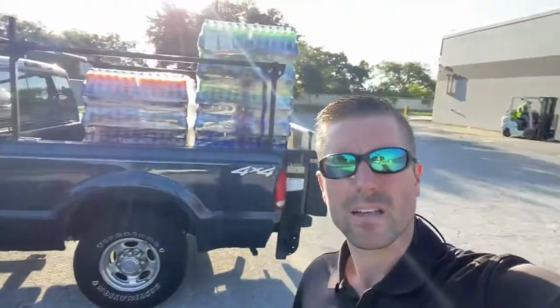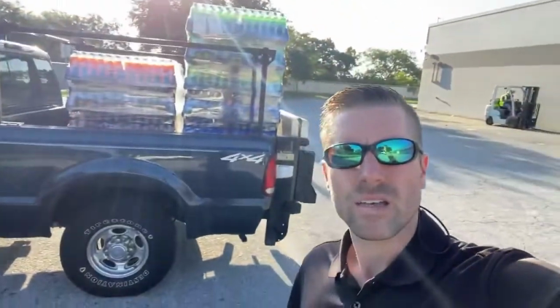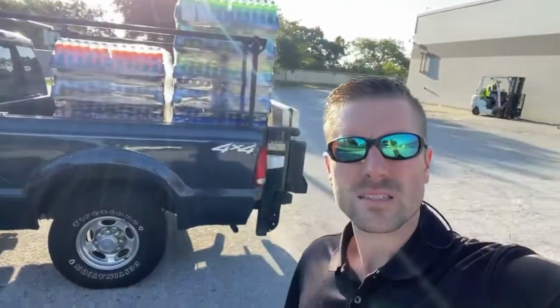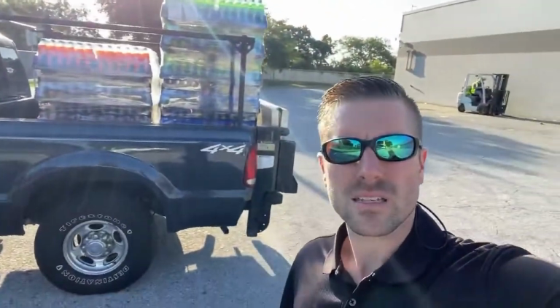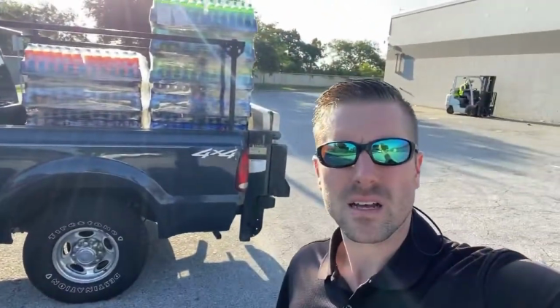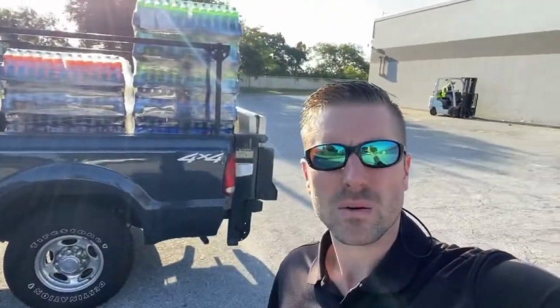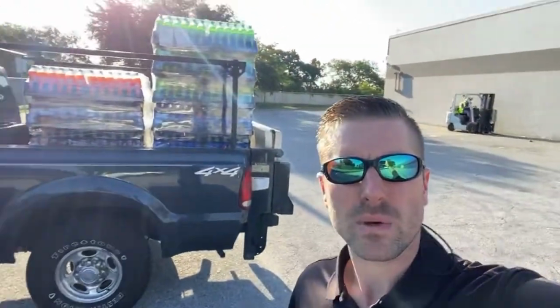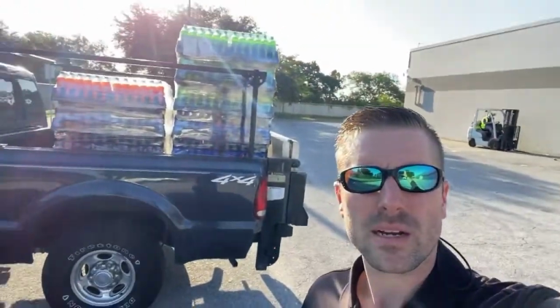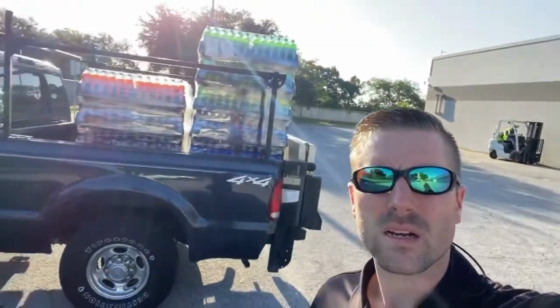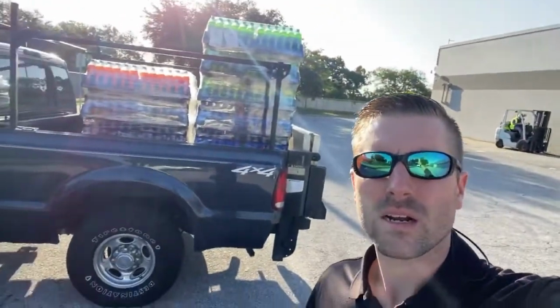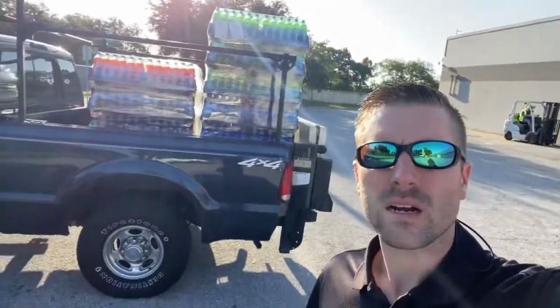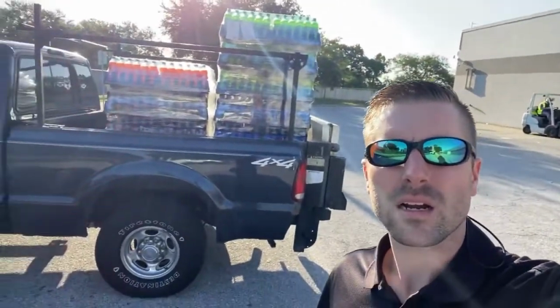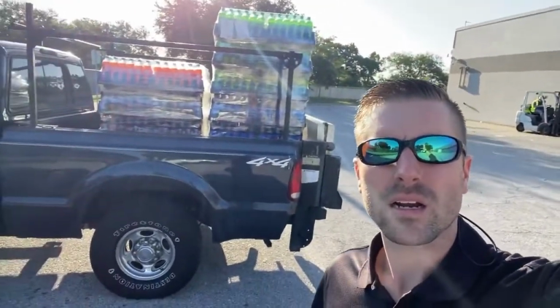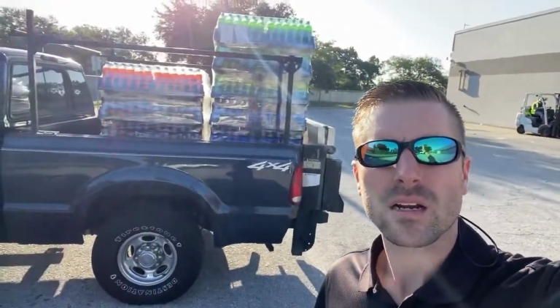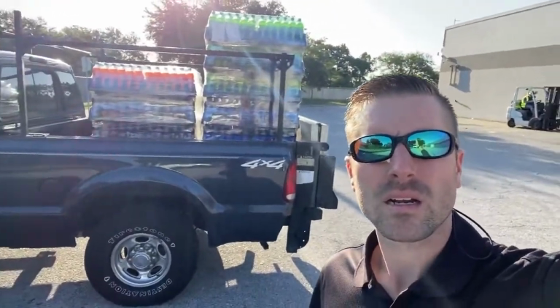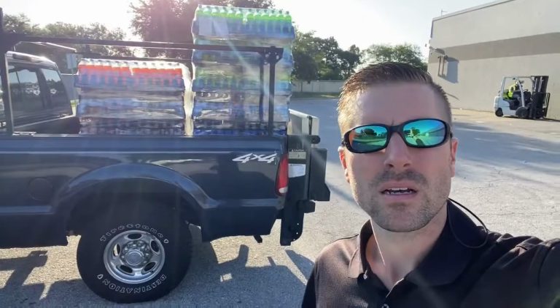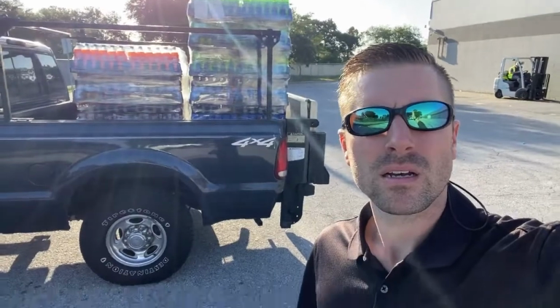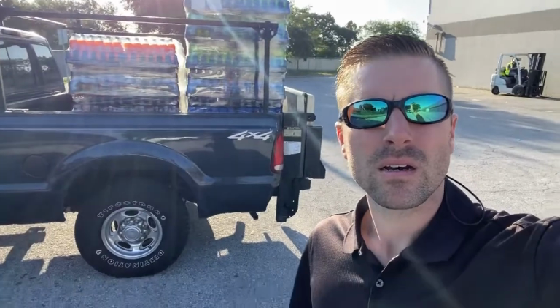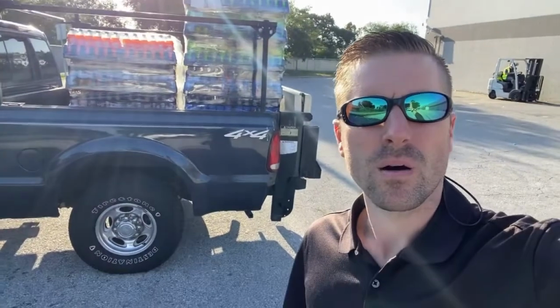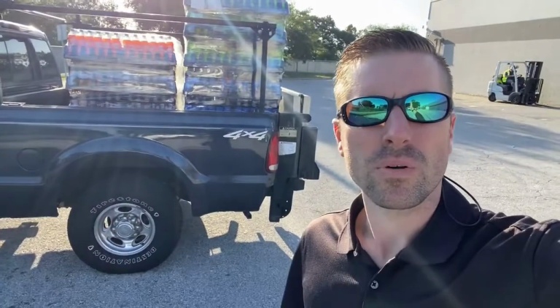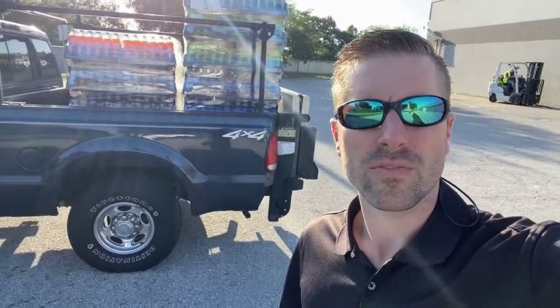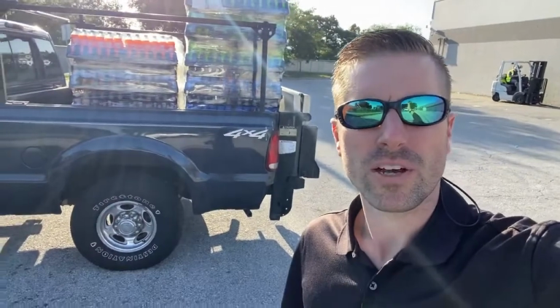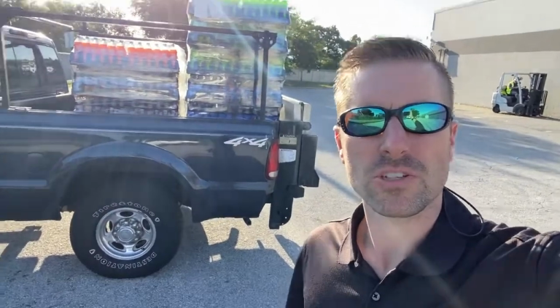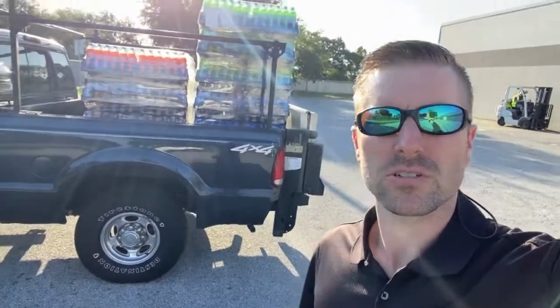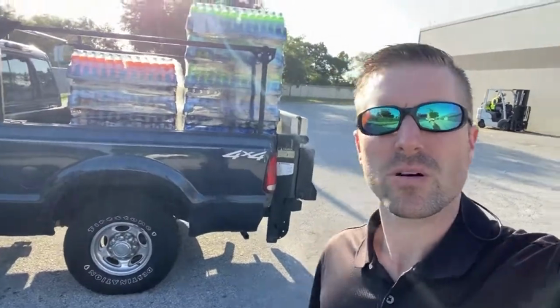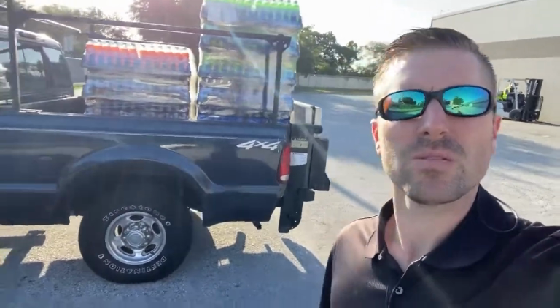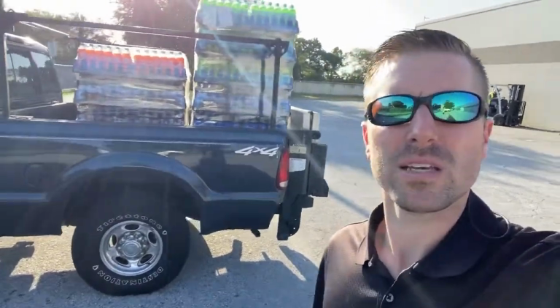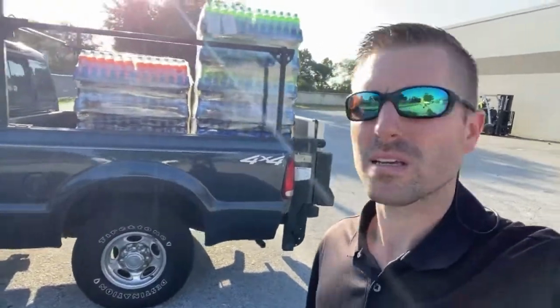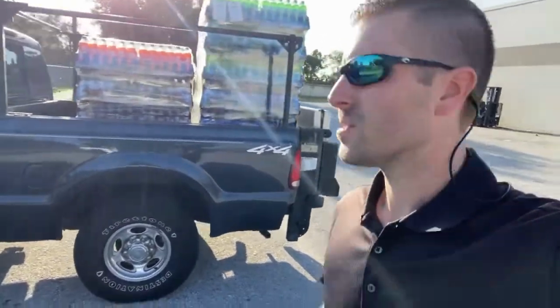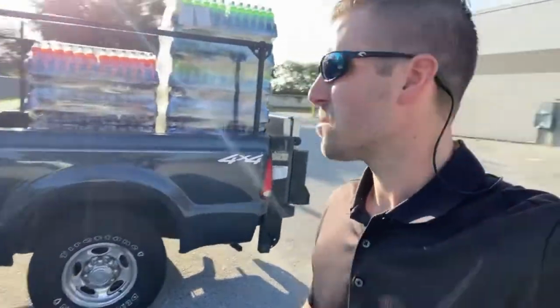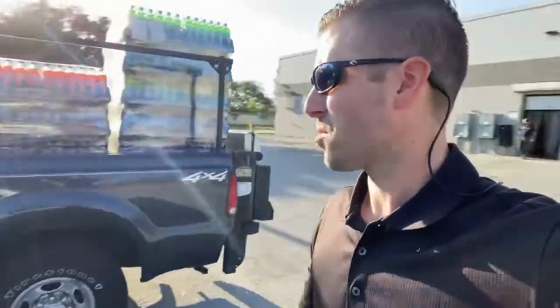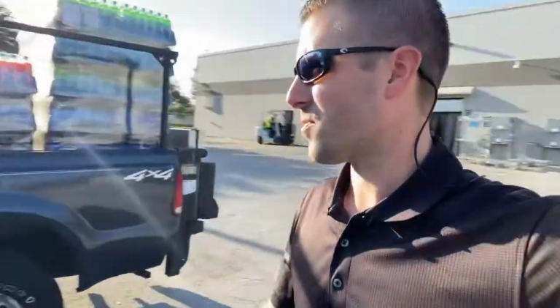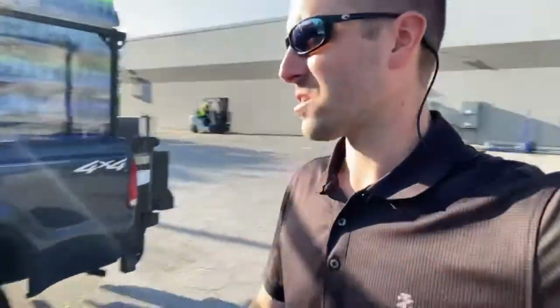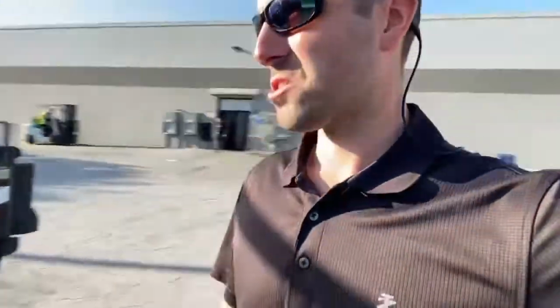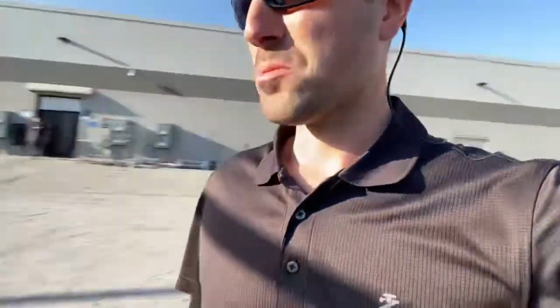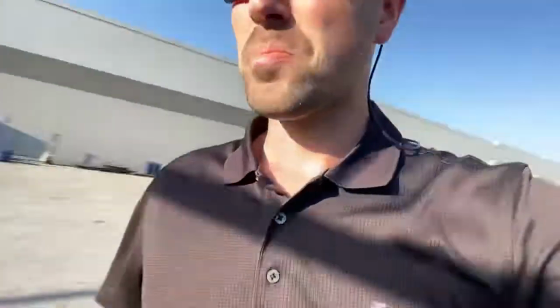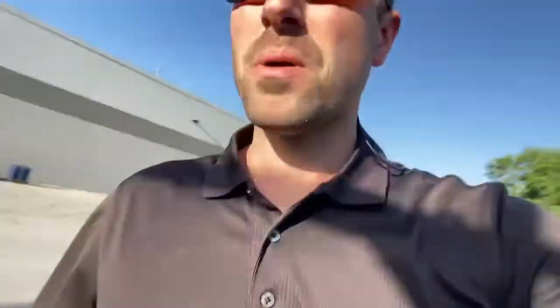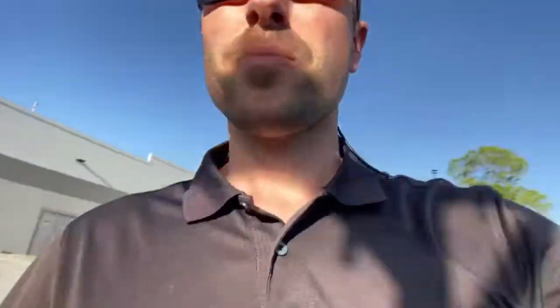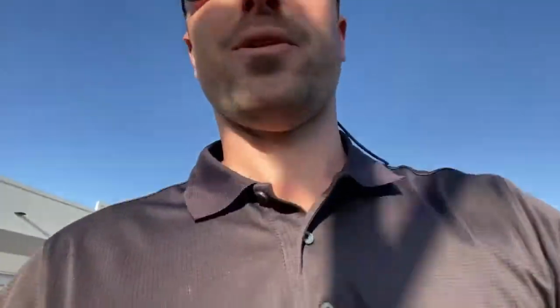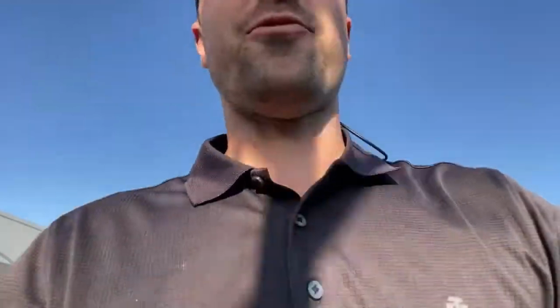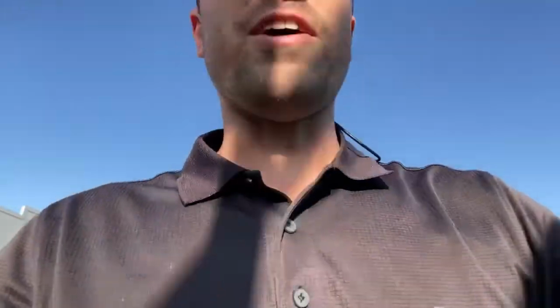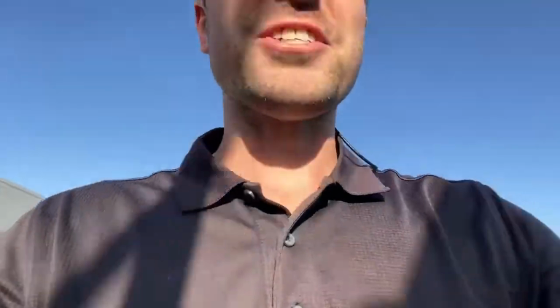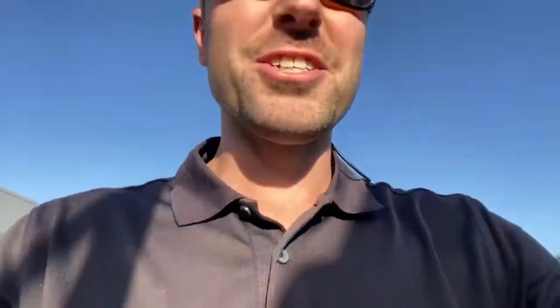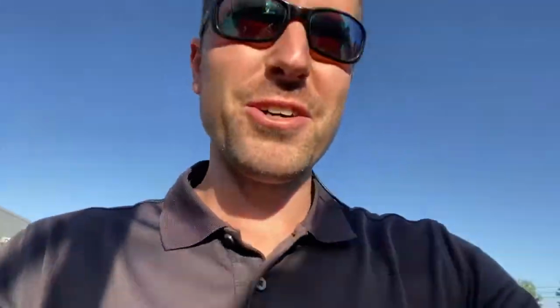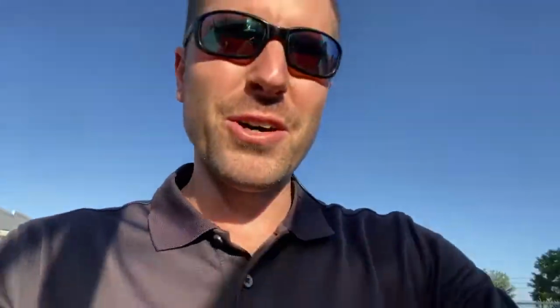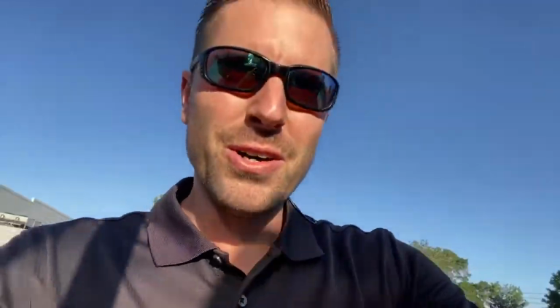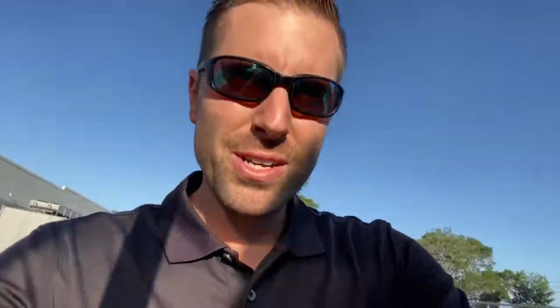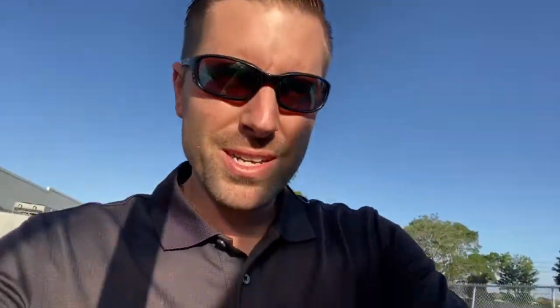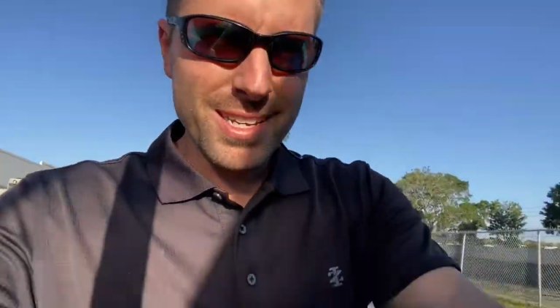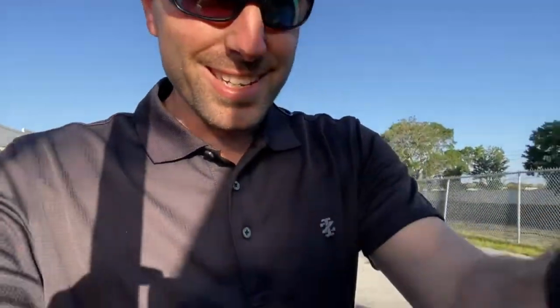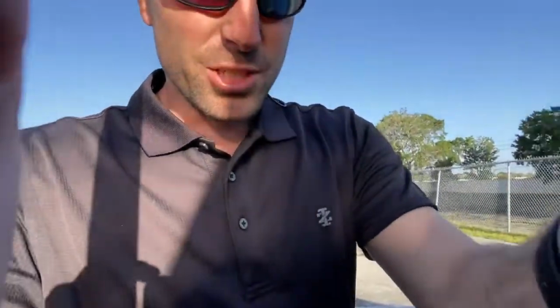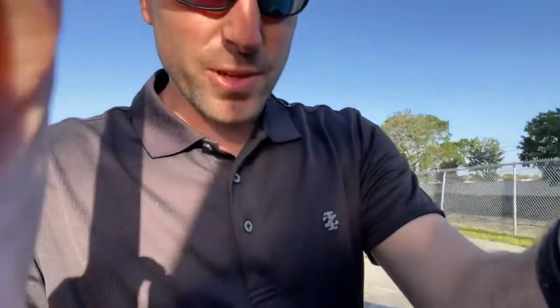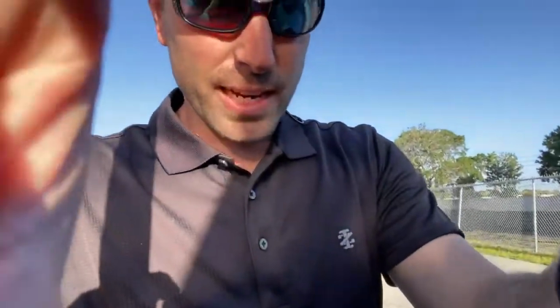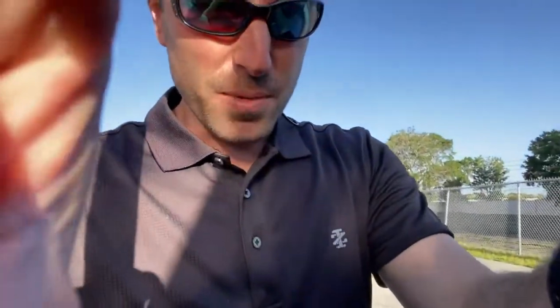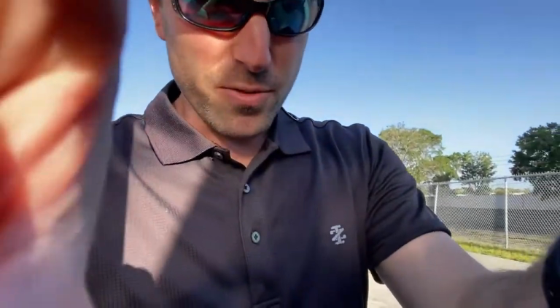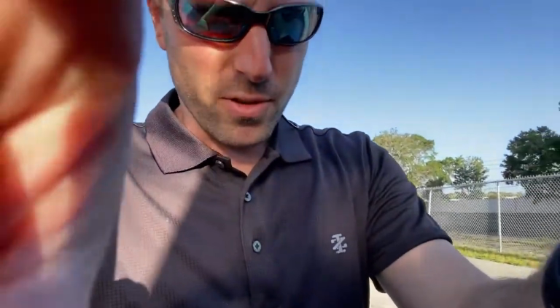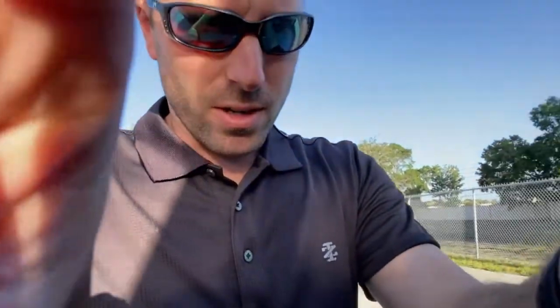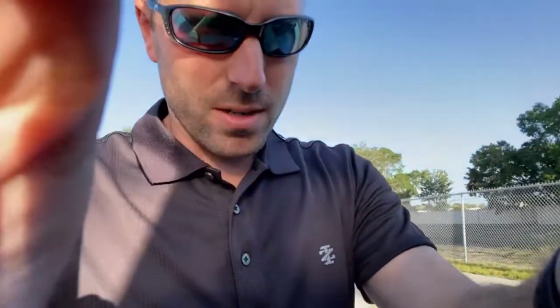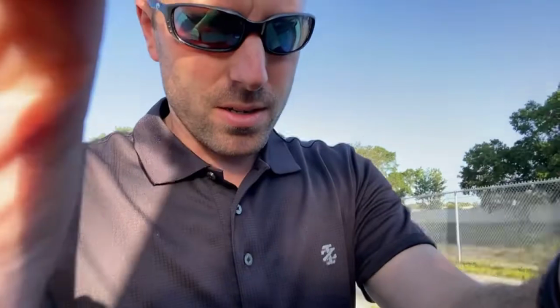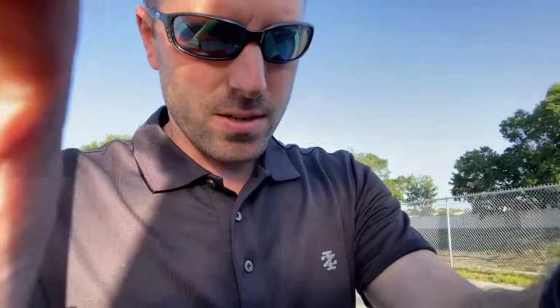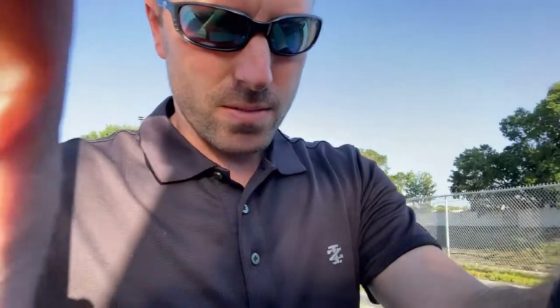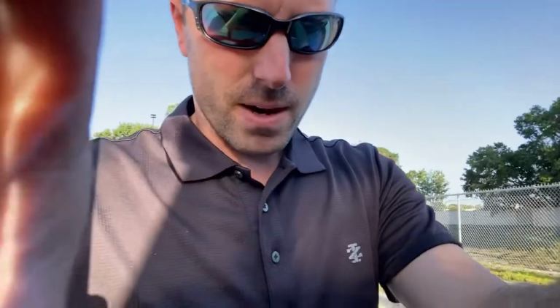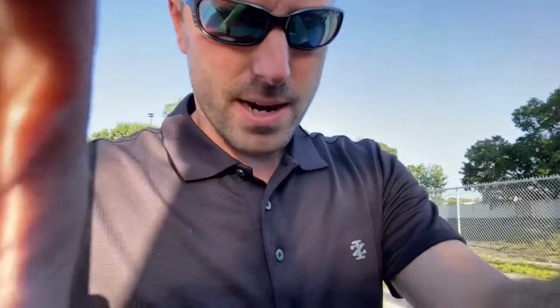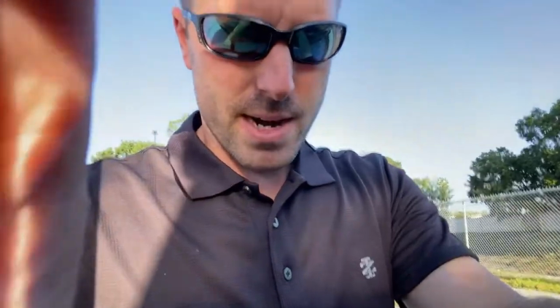That's a lot of weight on there. Professional only. Professional drink mover, right here.